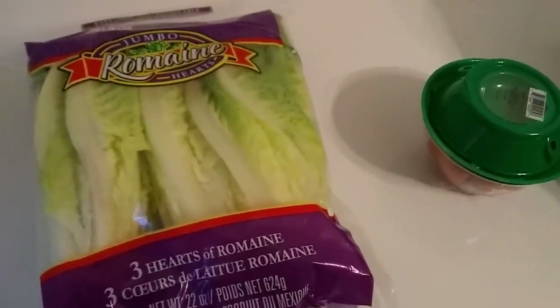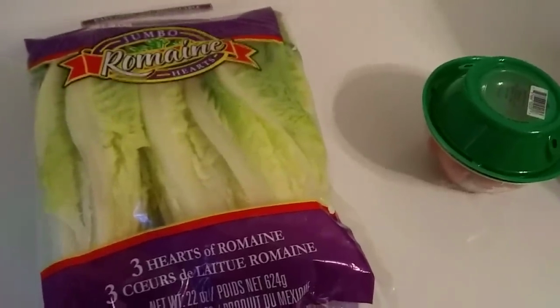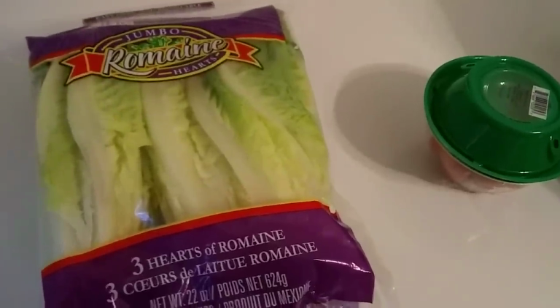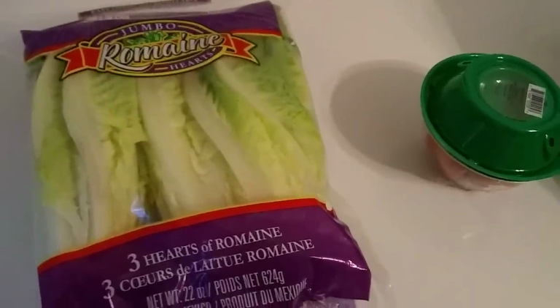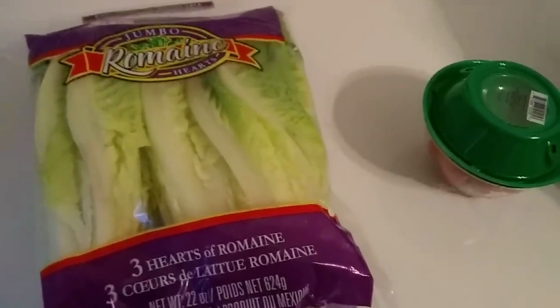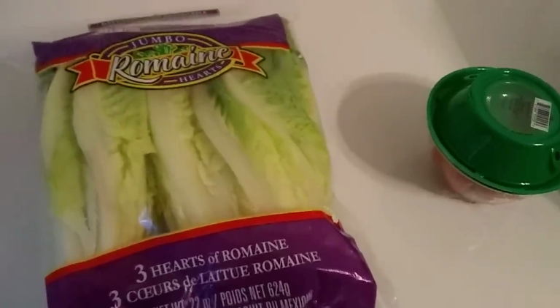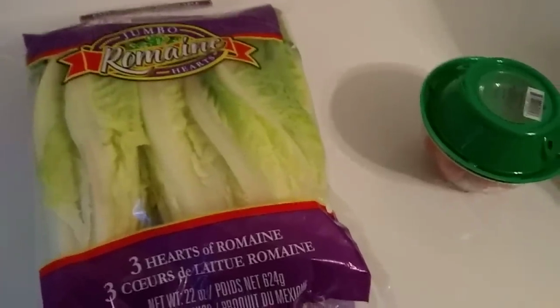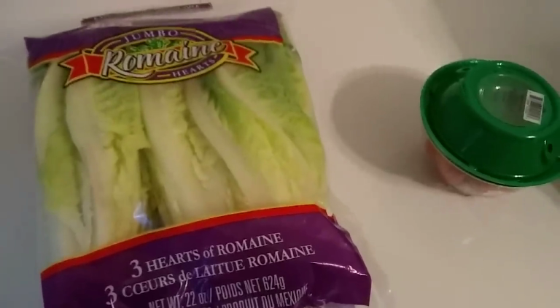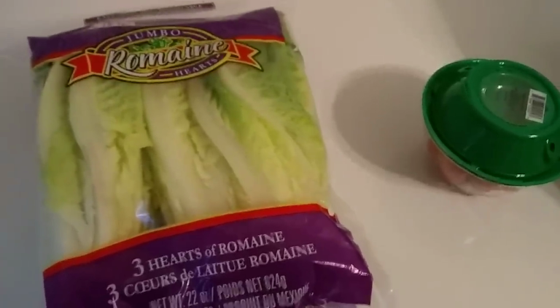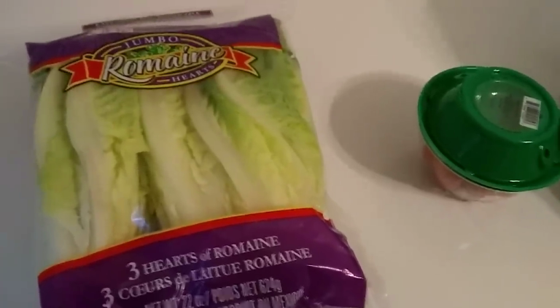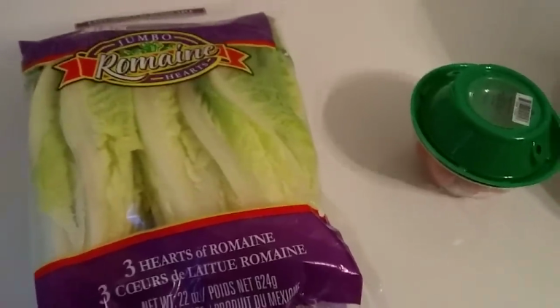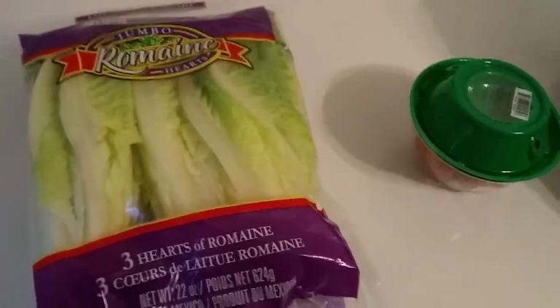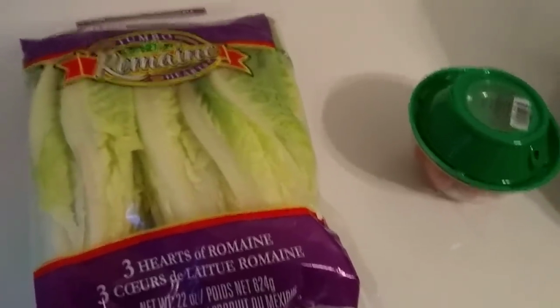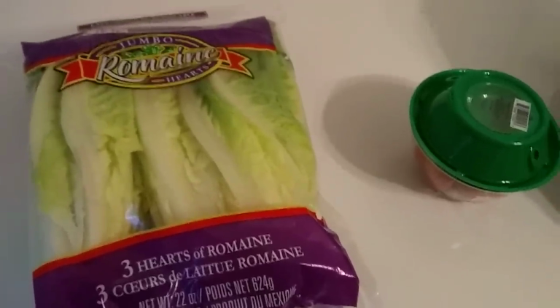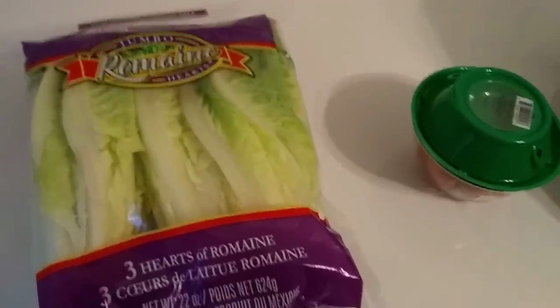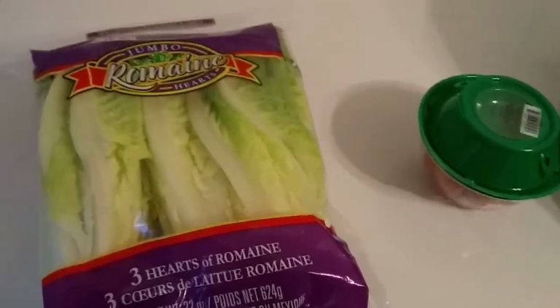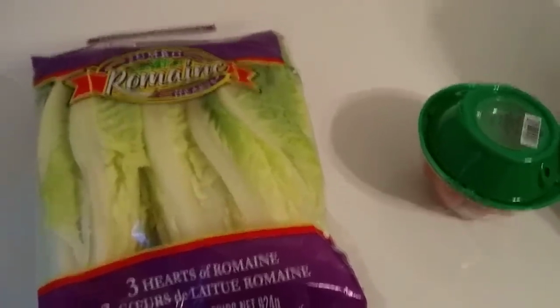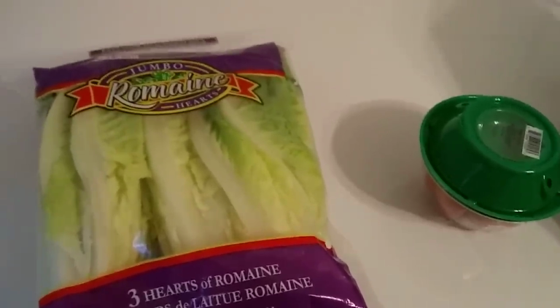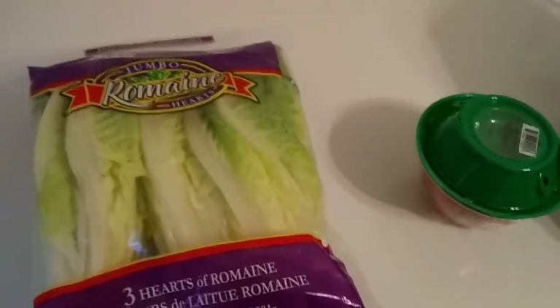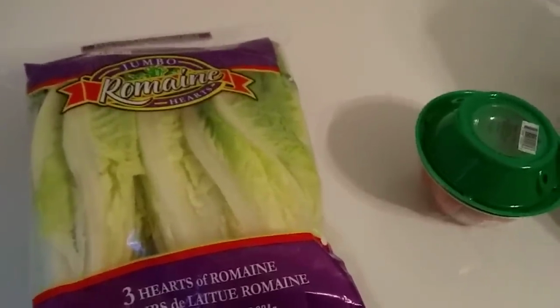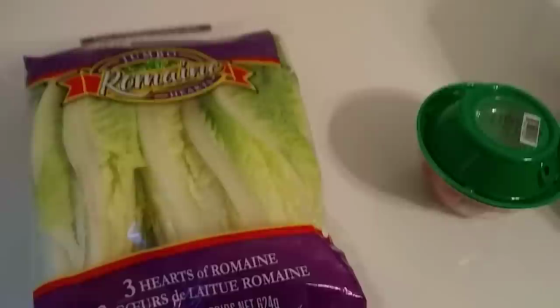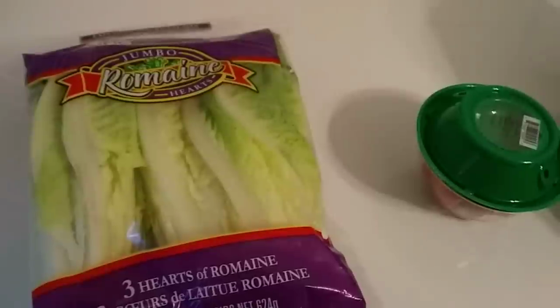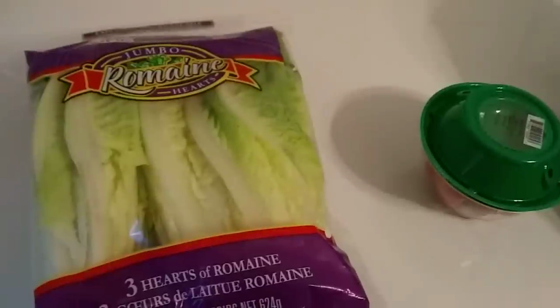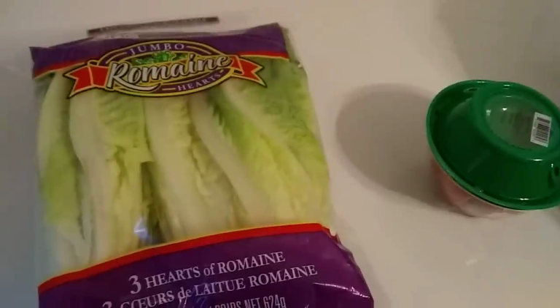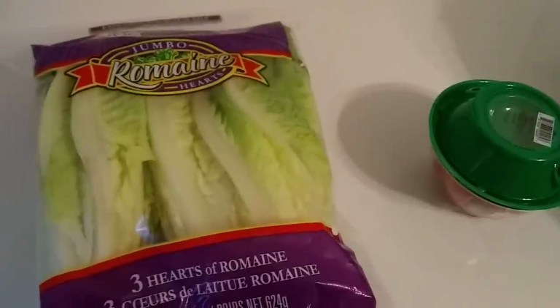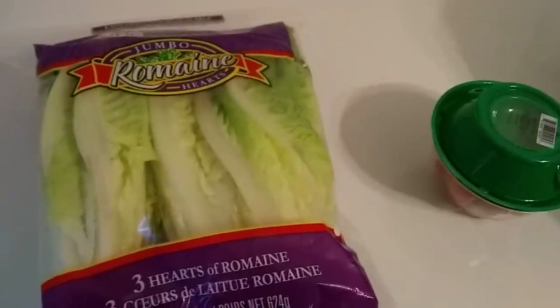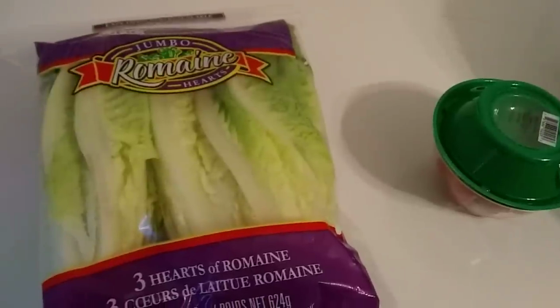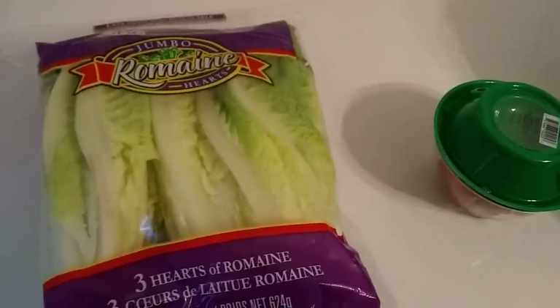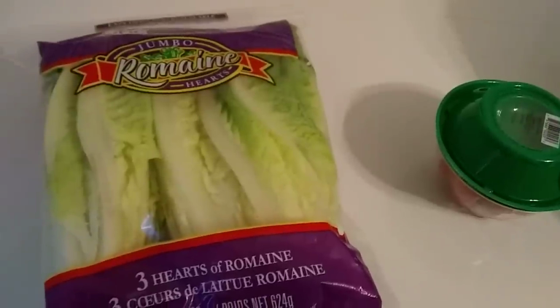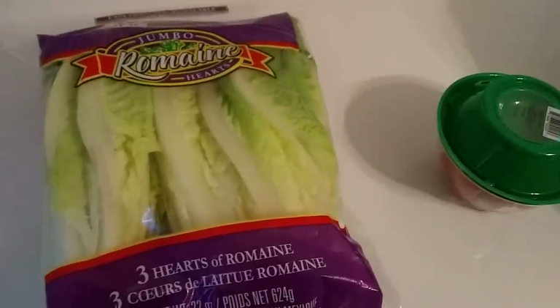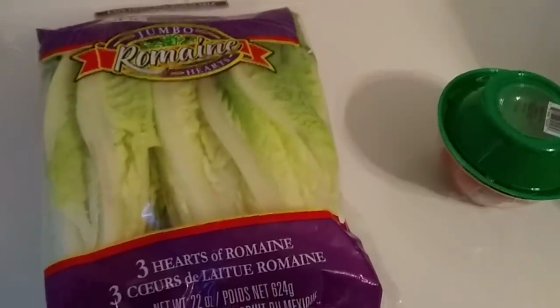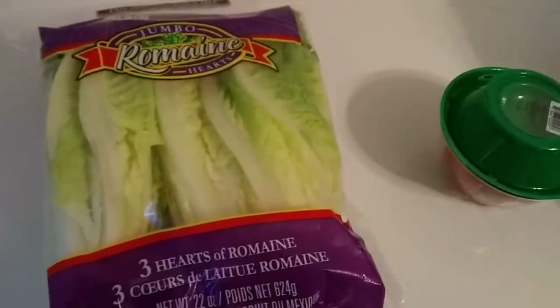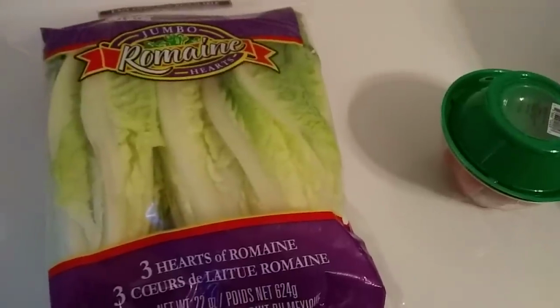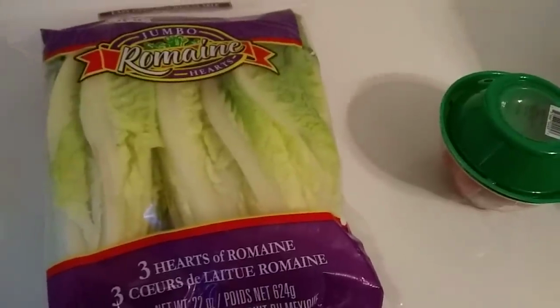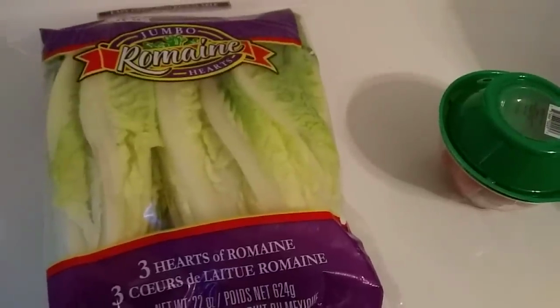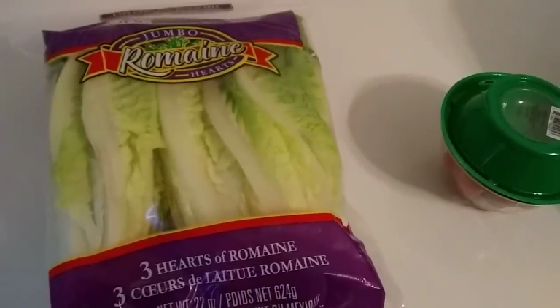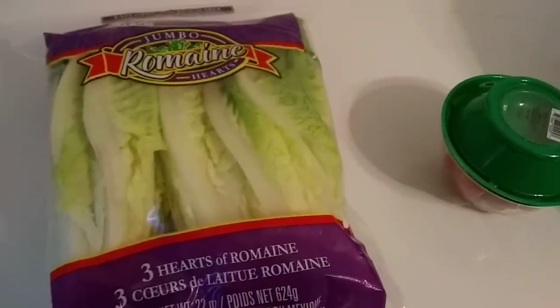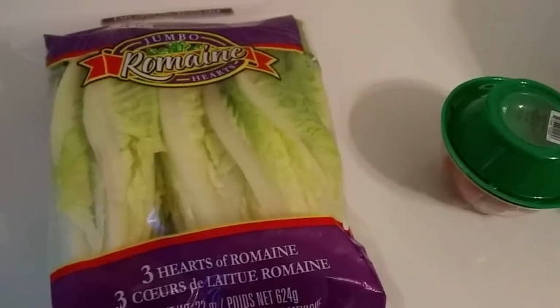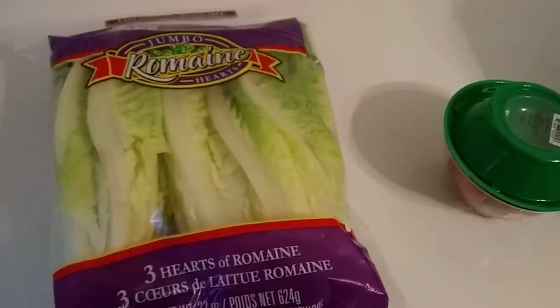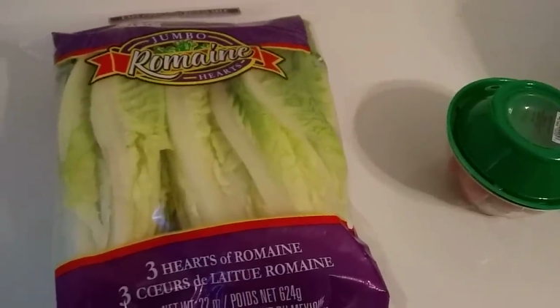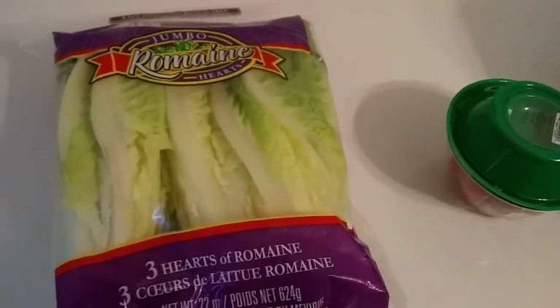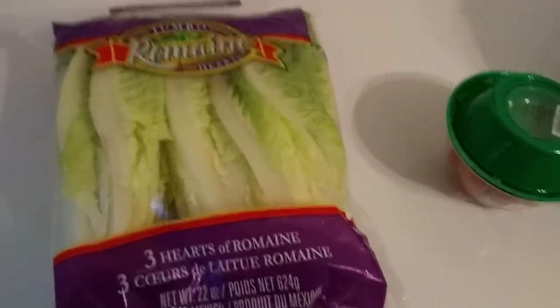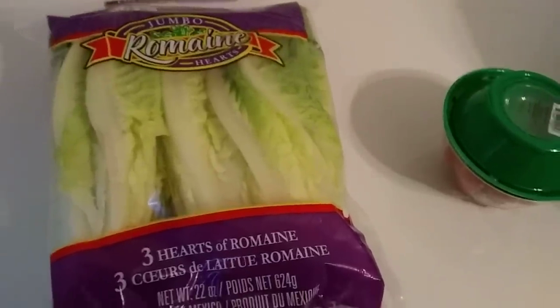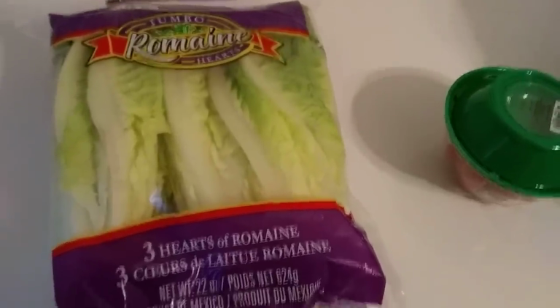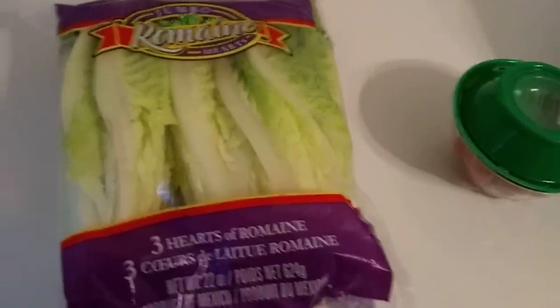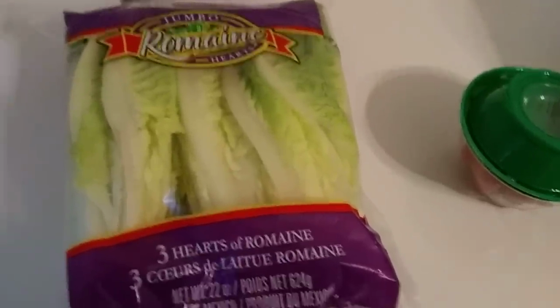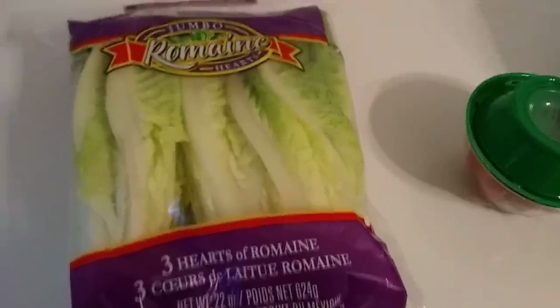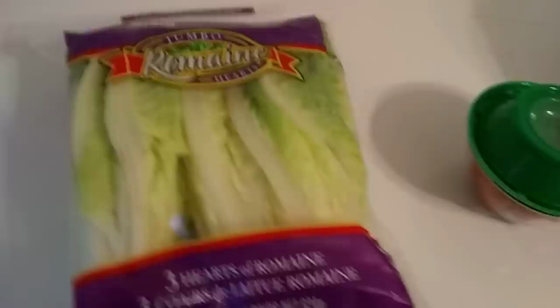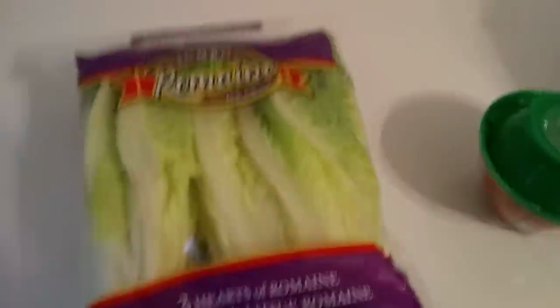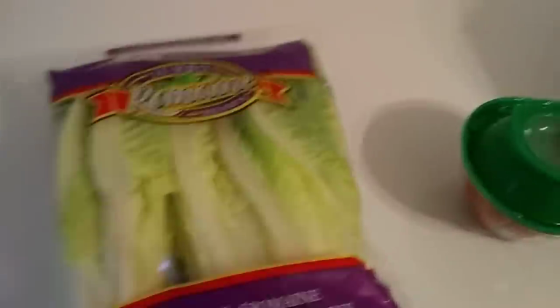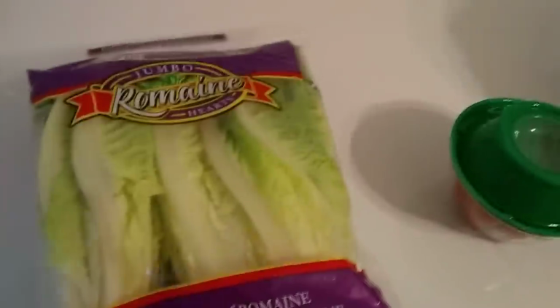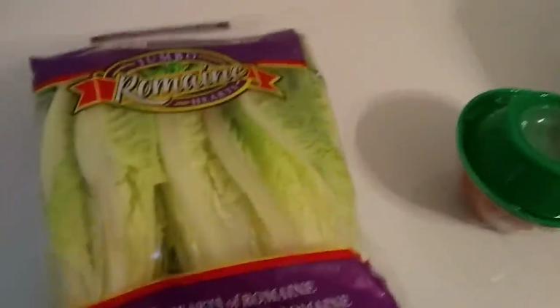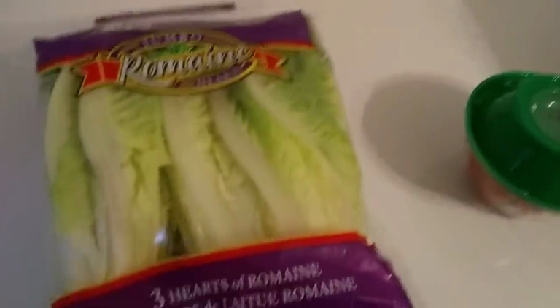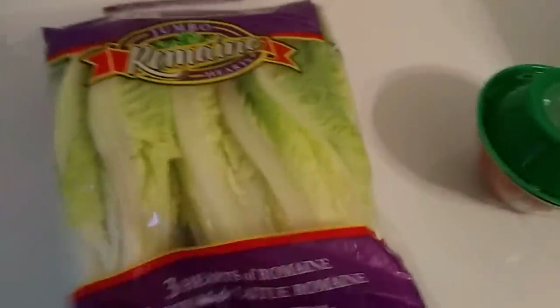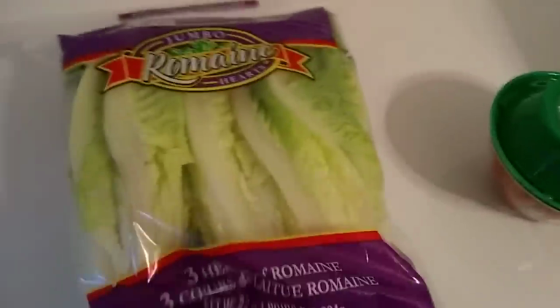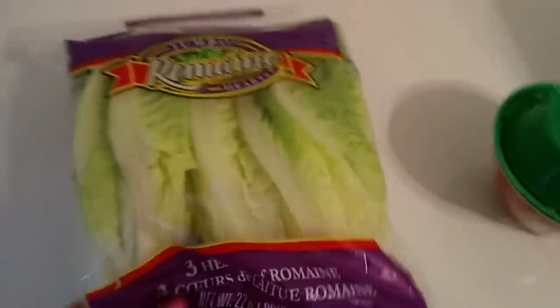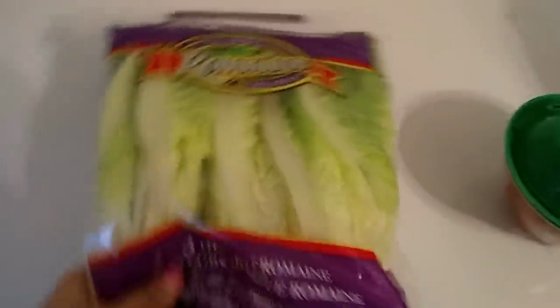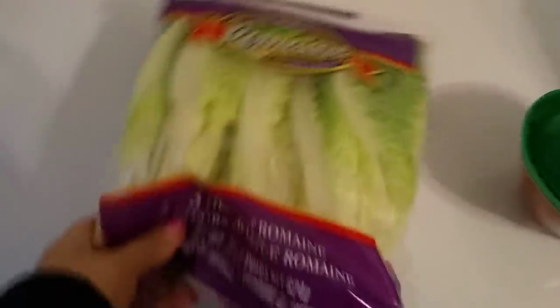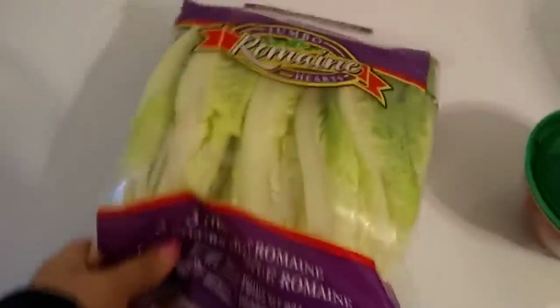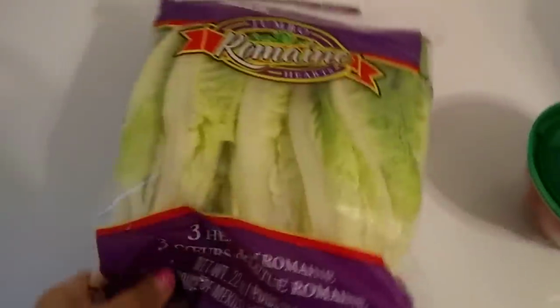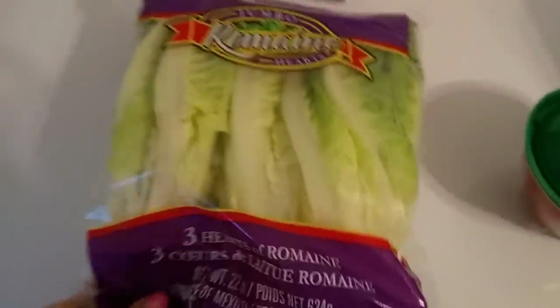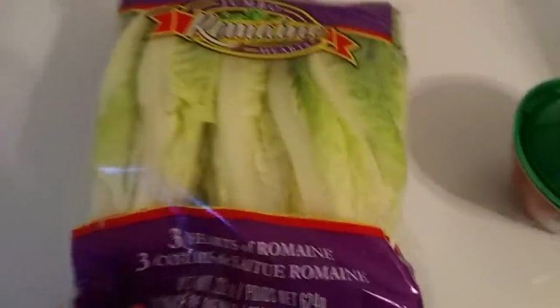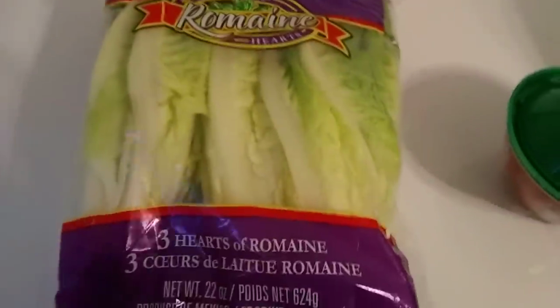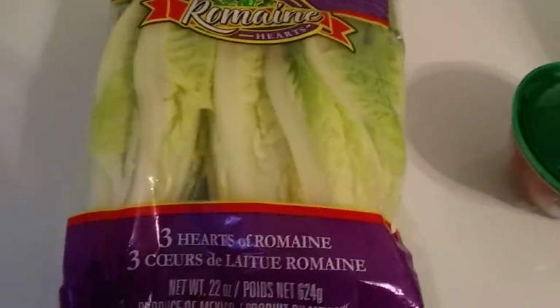Hello everyone, this is Crystal and I am here with a 99 cent haul, so let's get started.